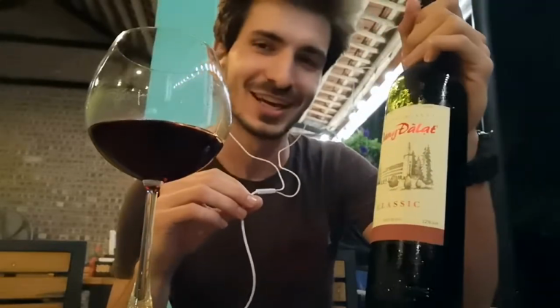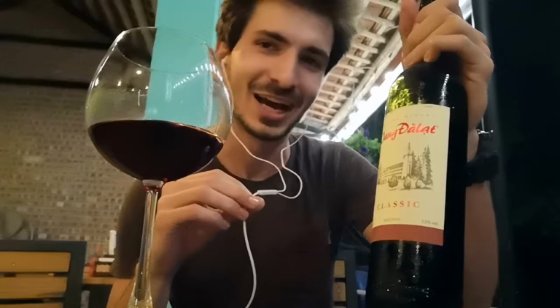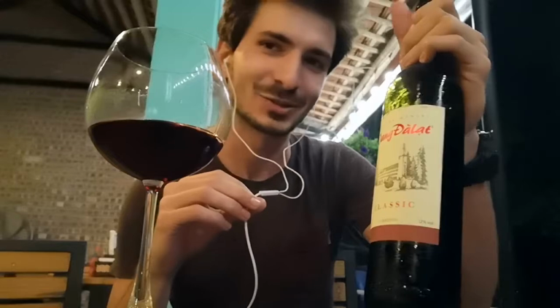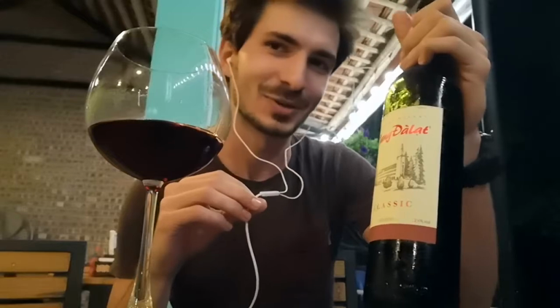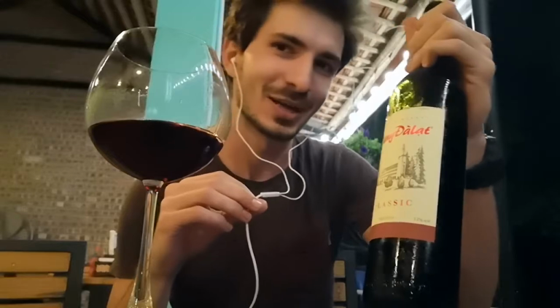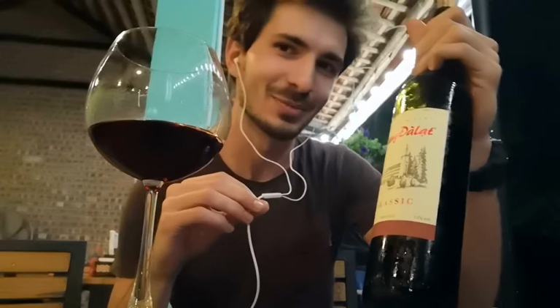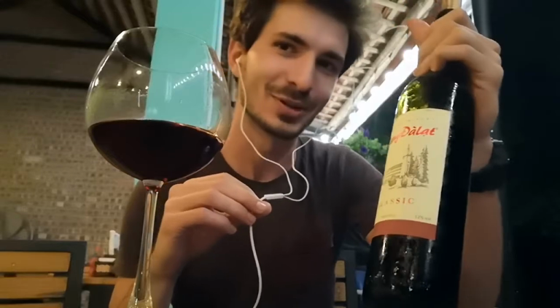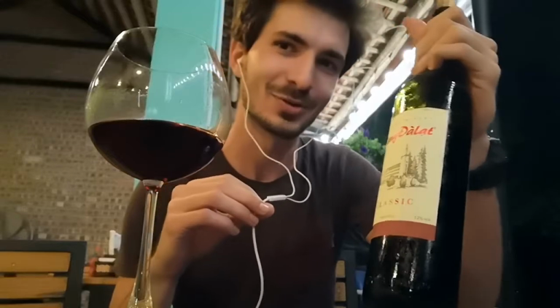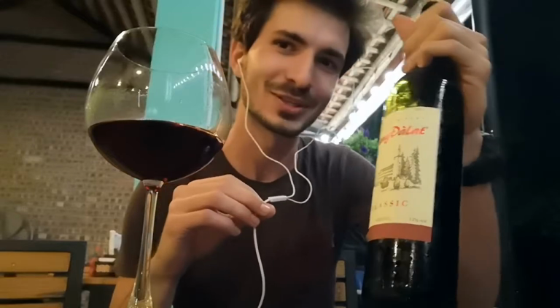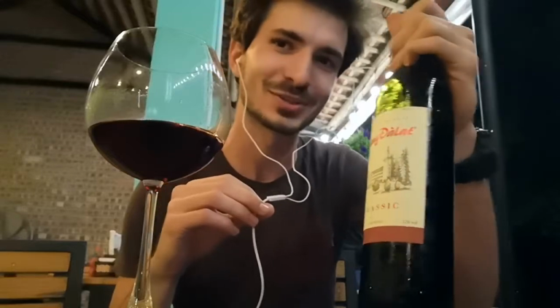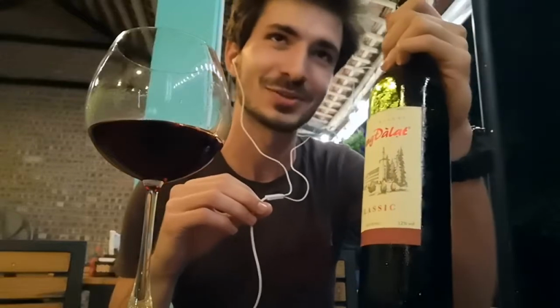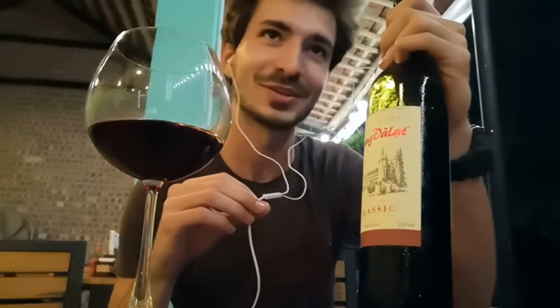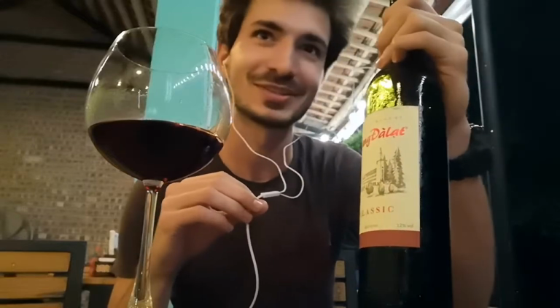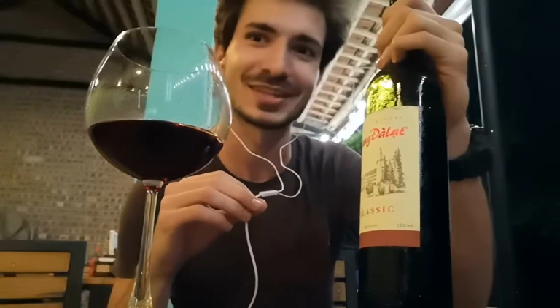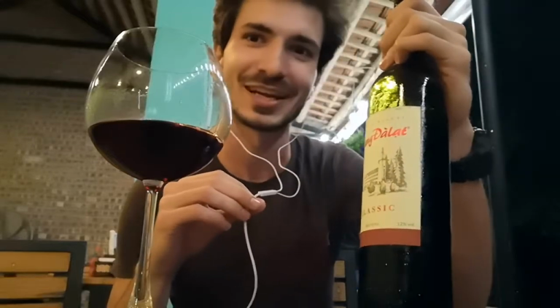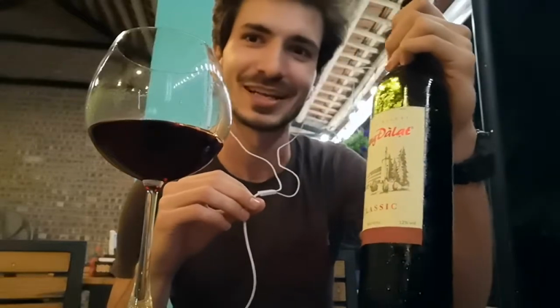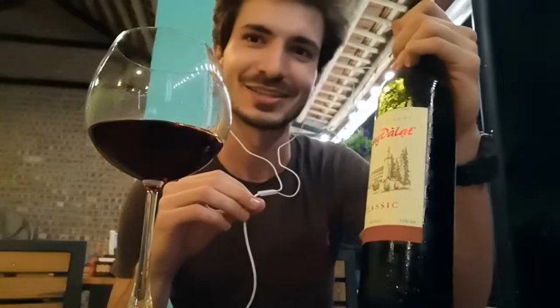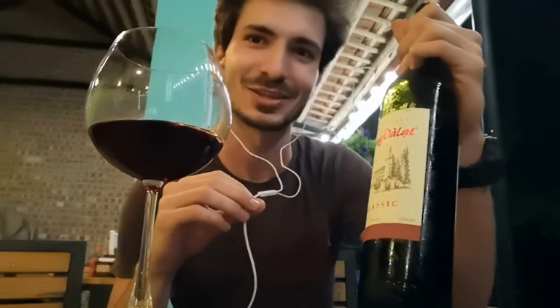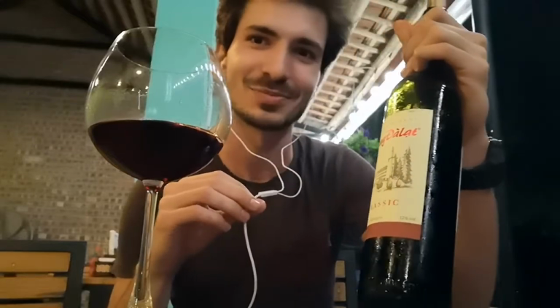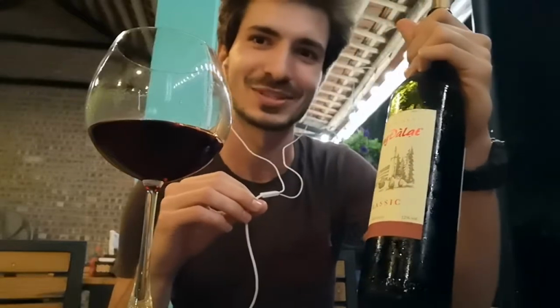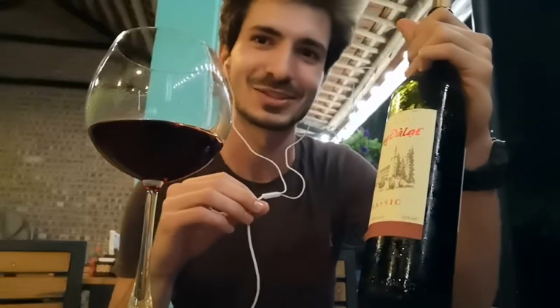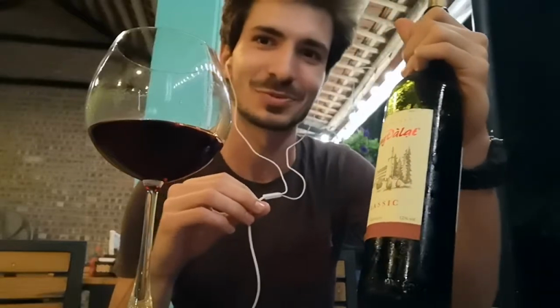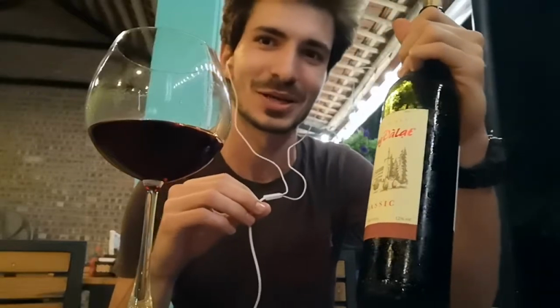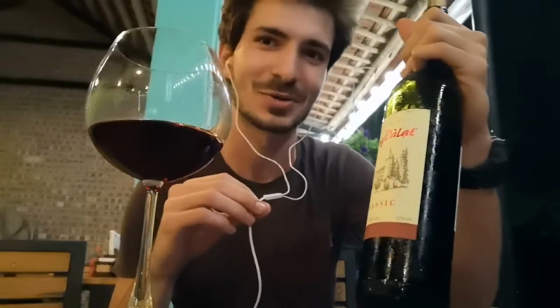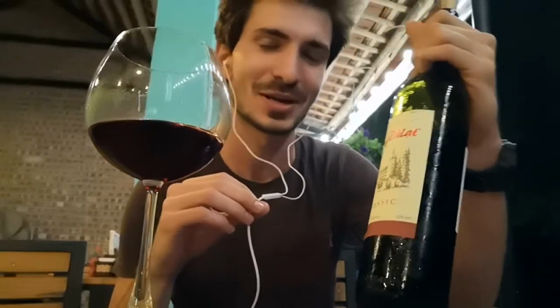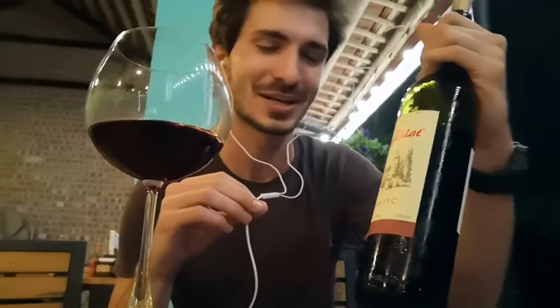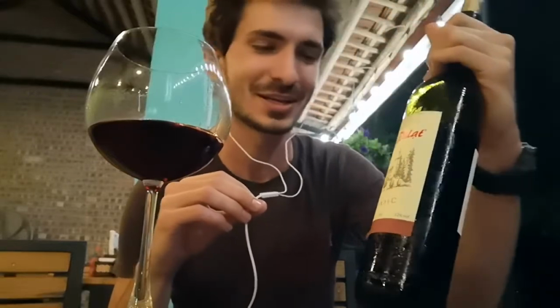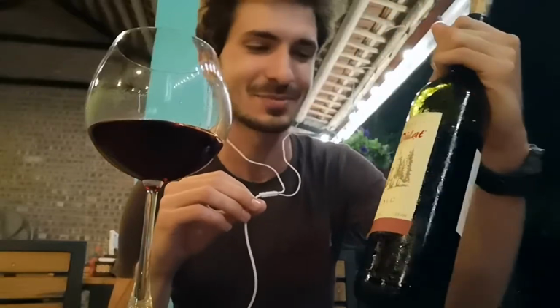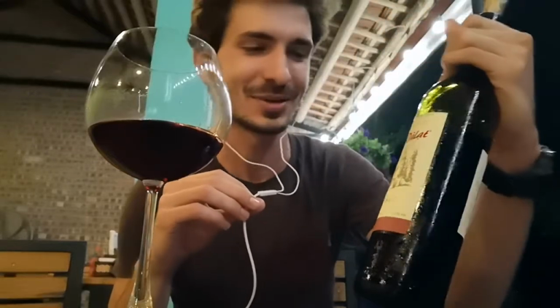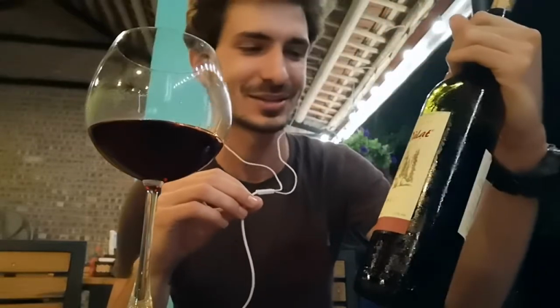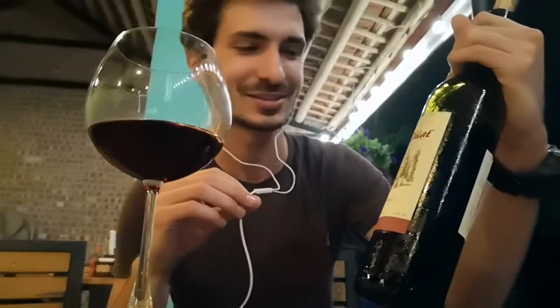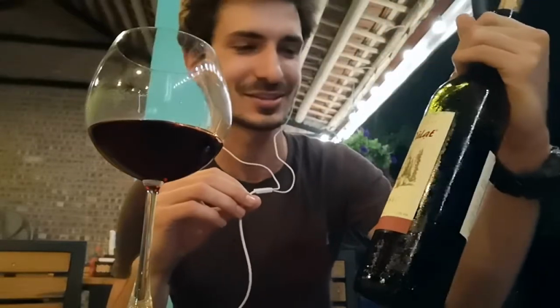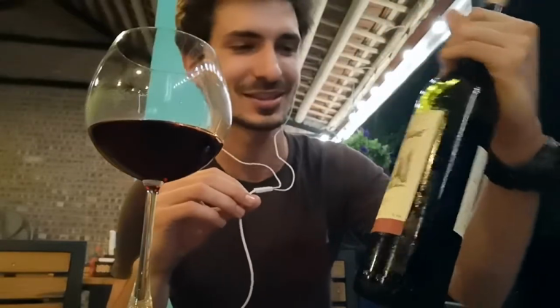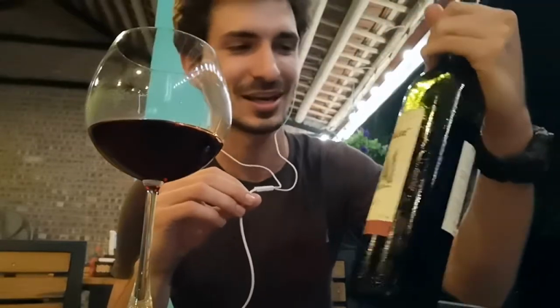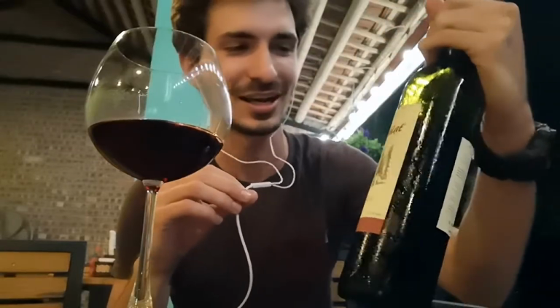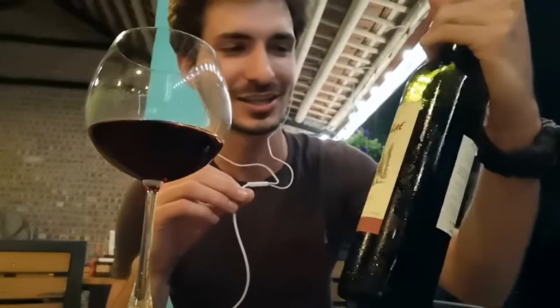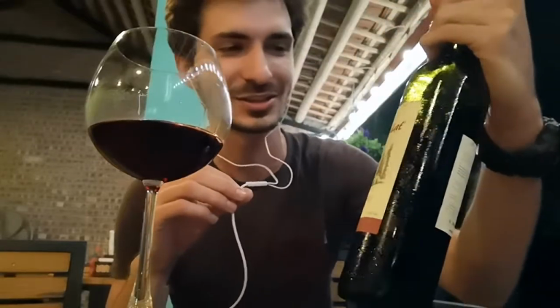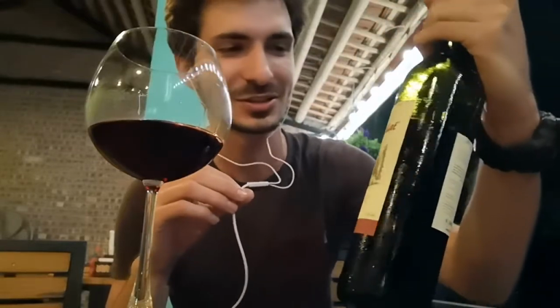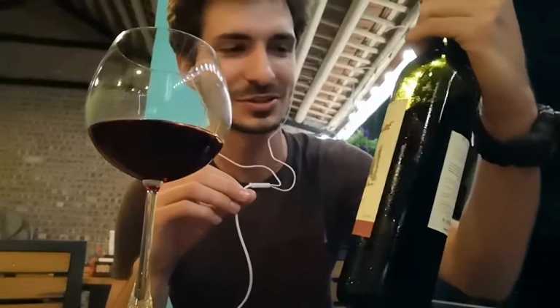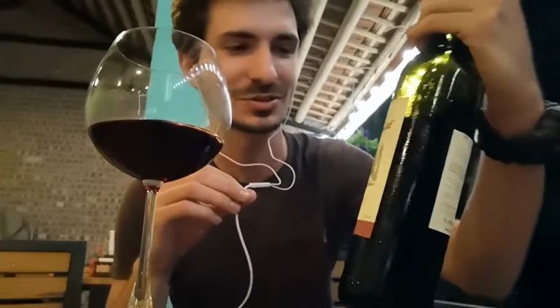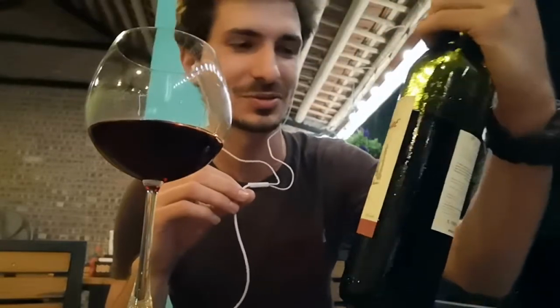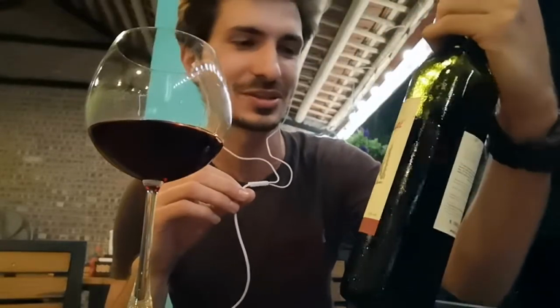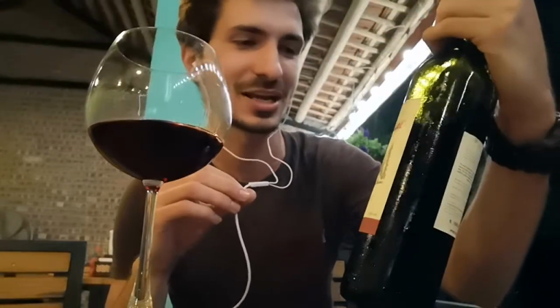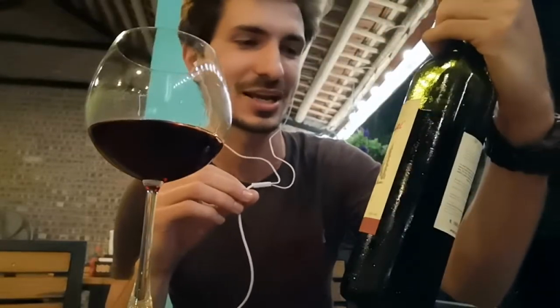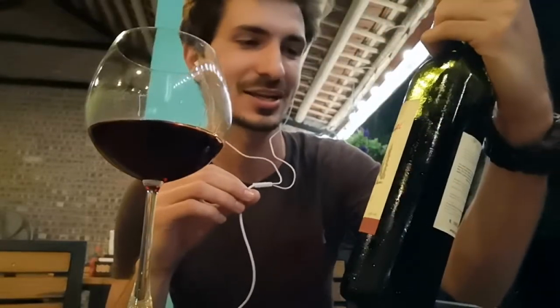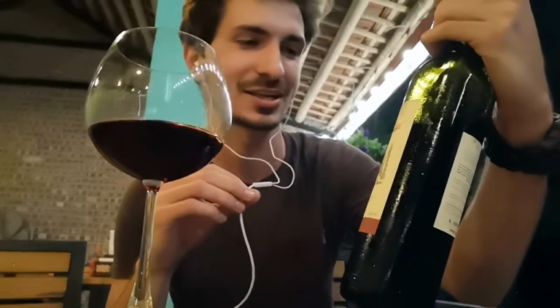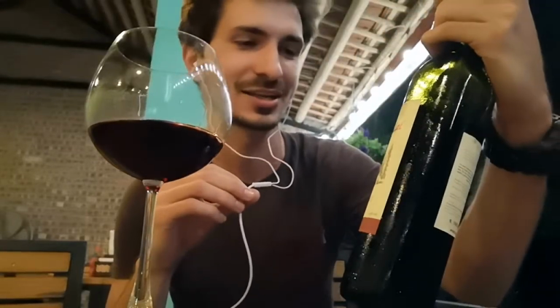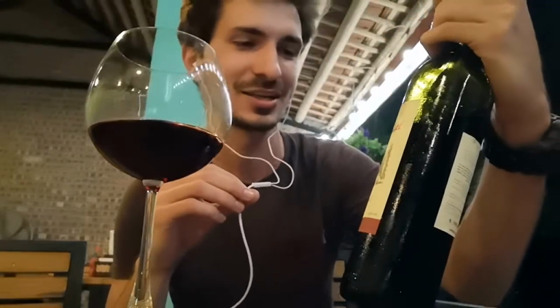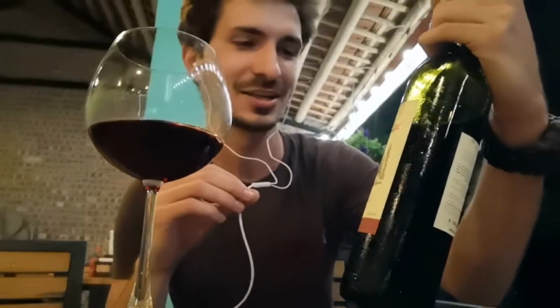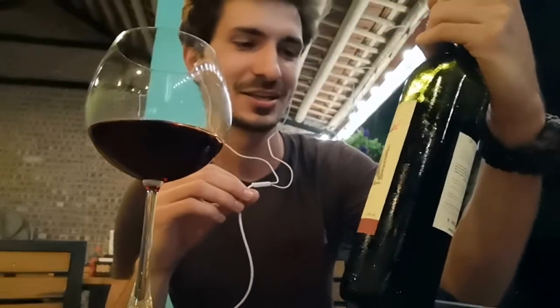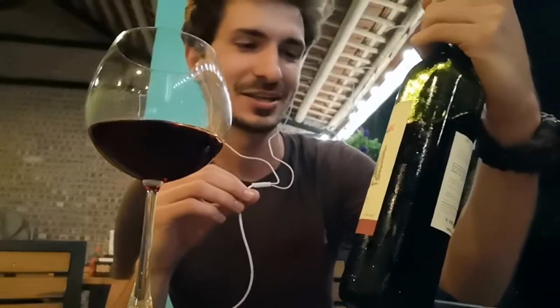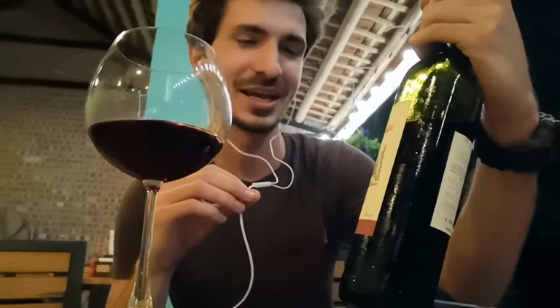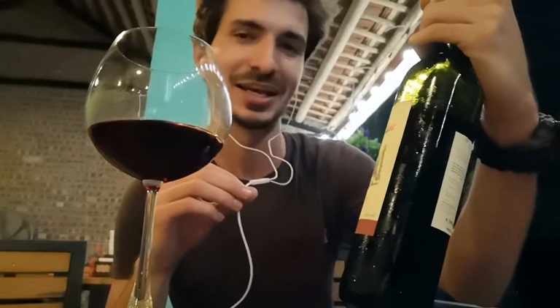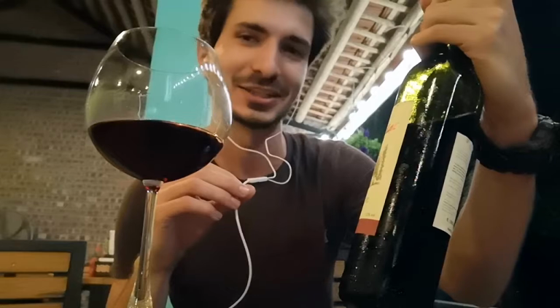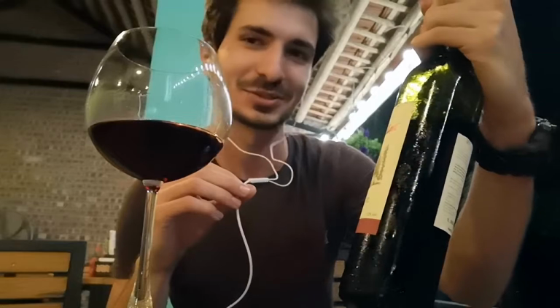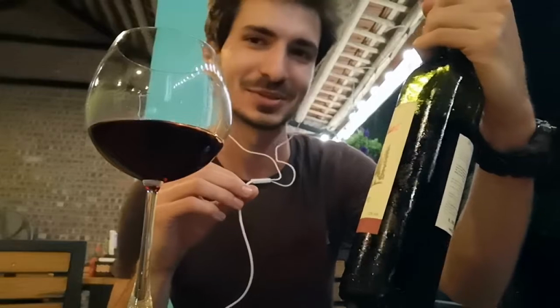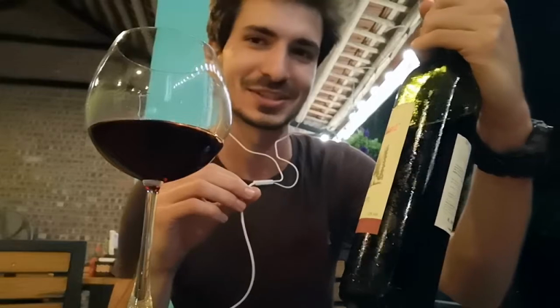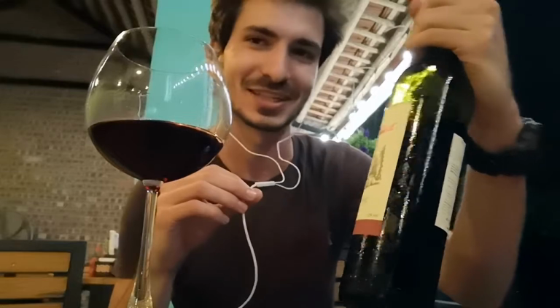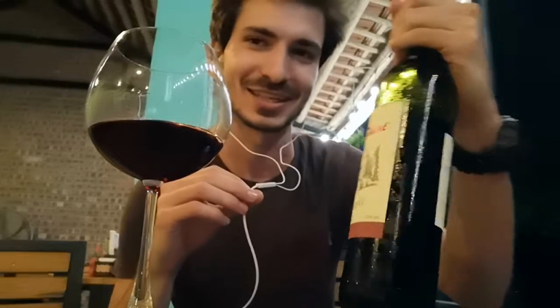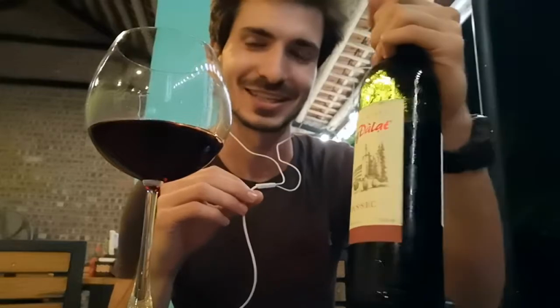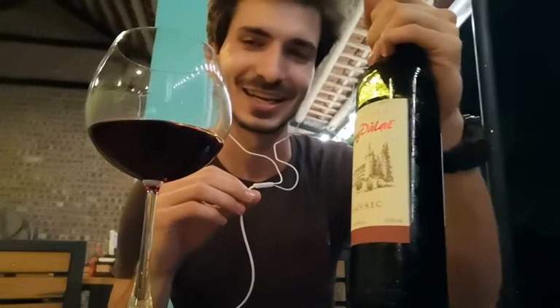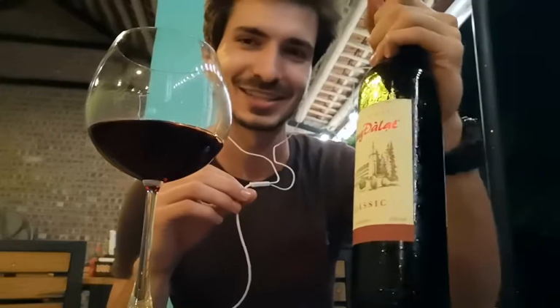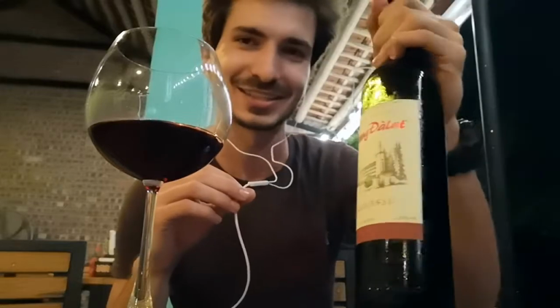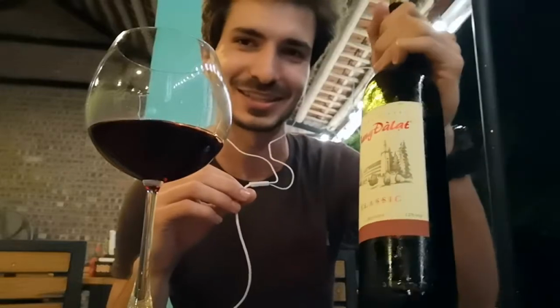Actually, I'm in a restaurant and I set this up really quickly. But it sounds interesting. Let's see.